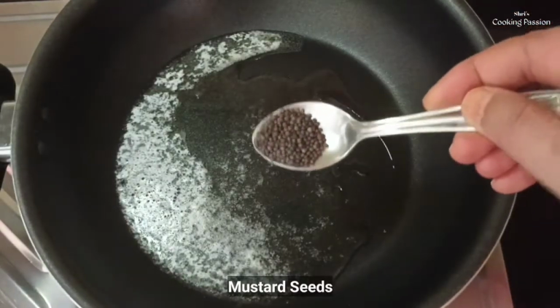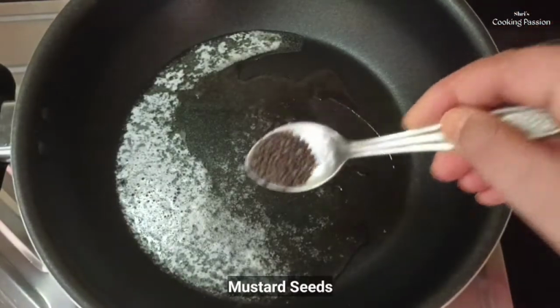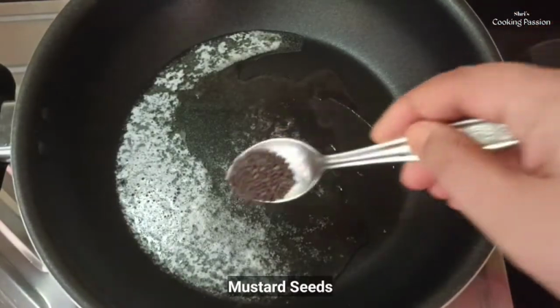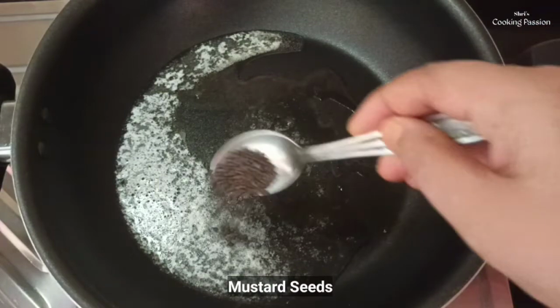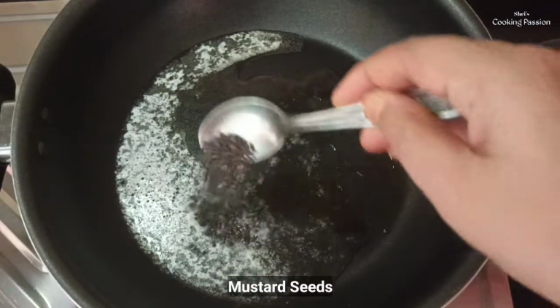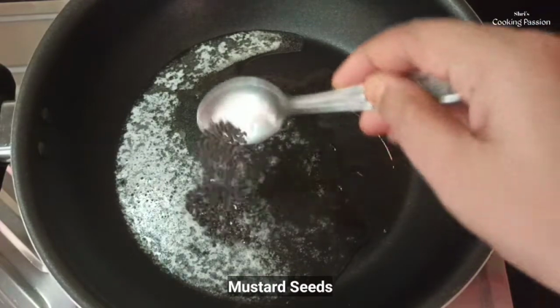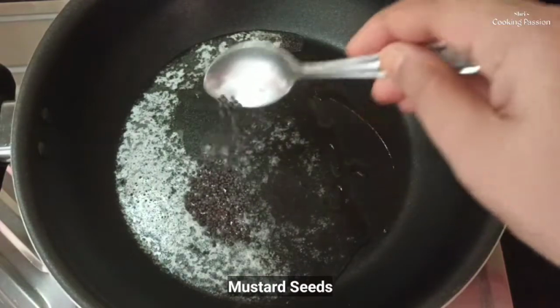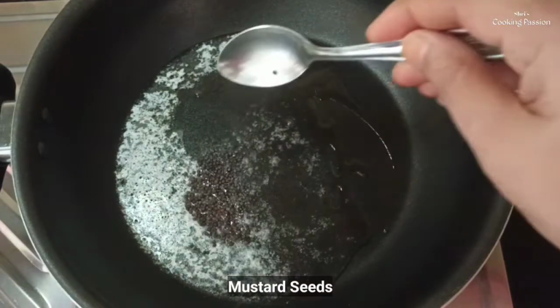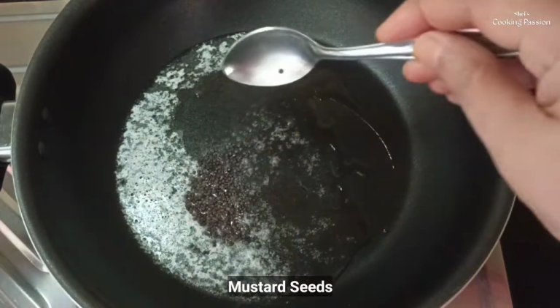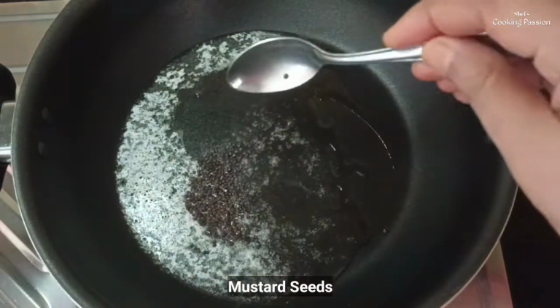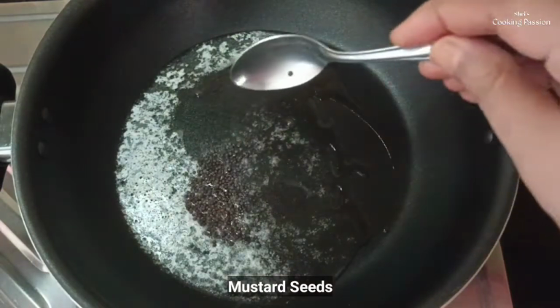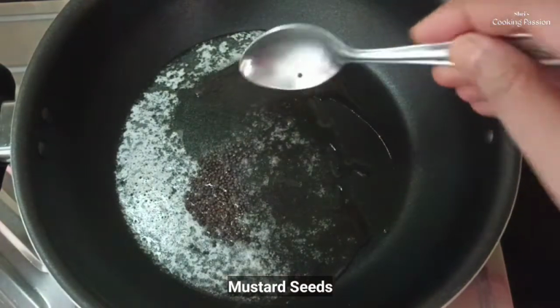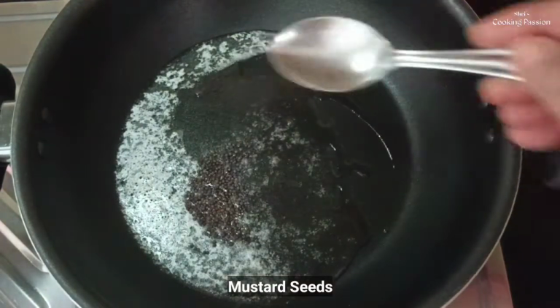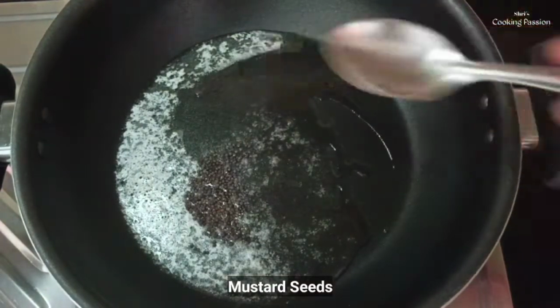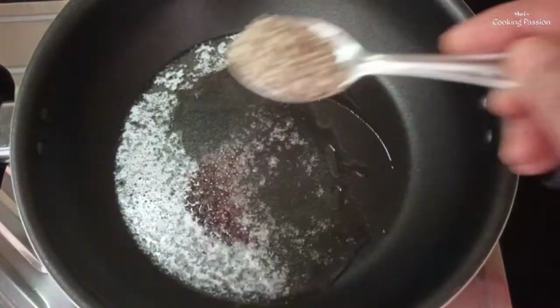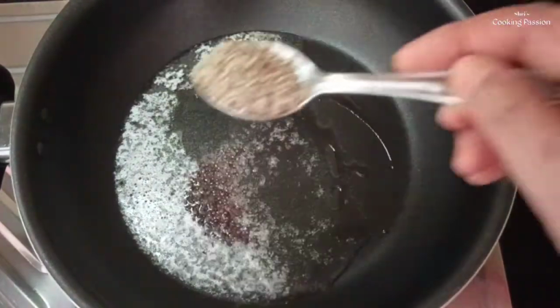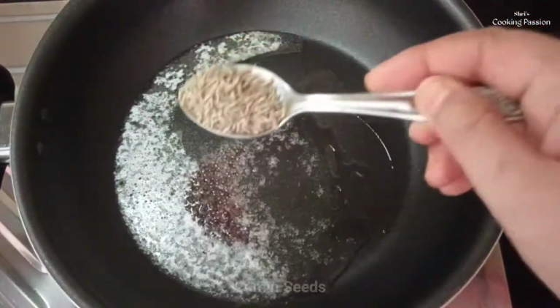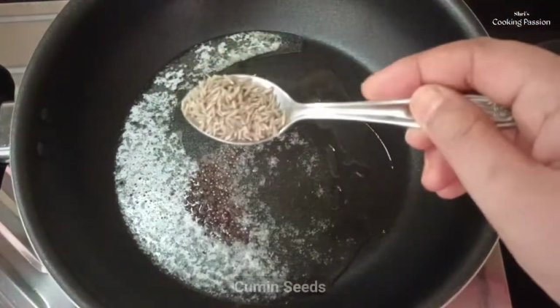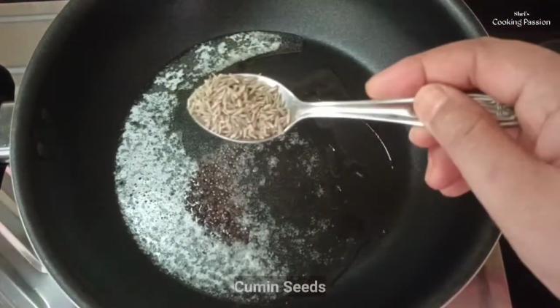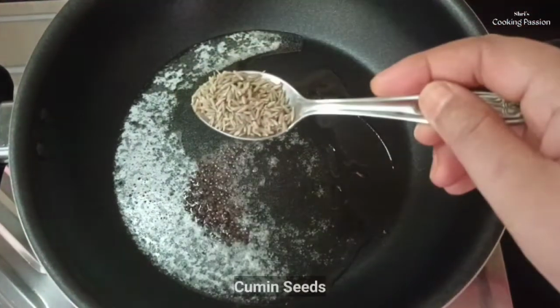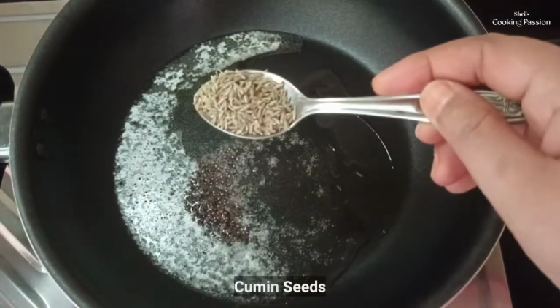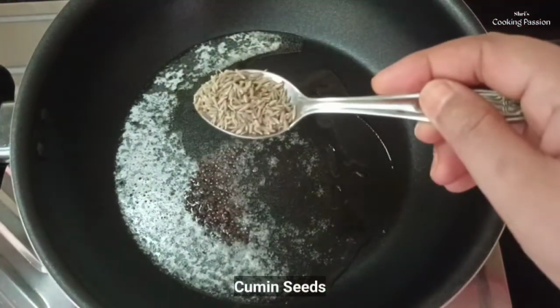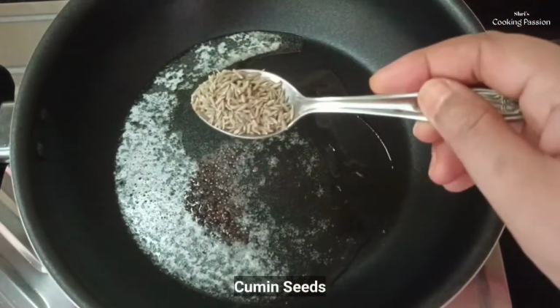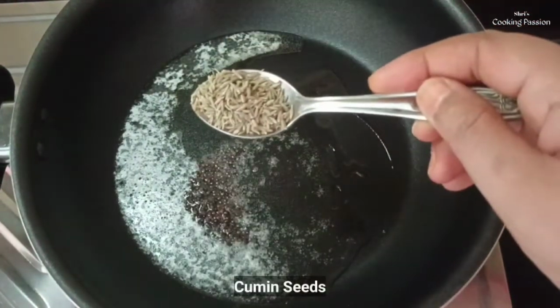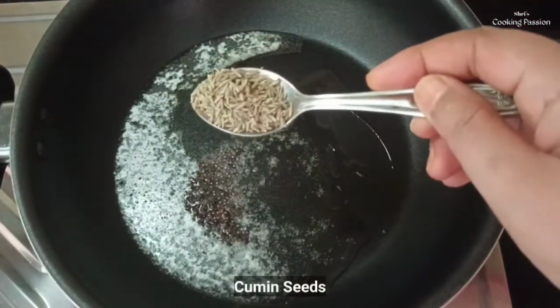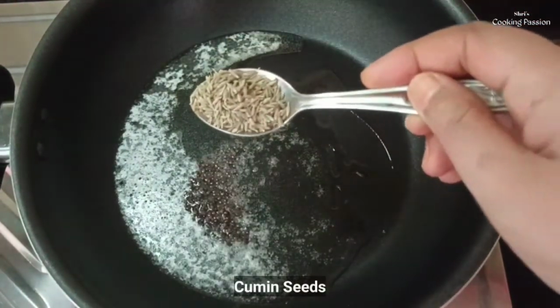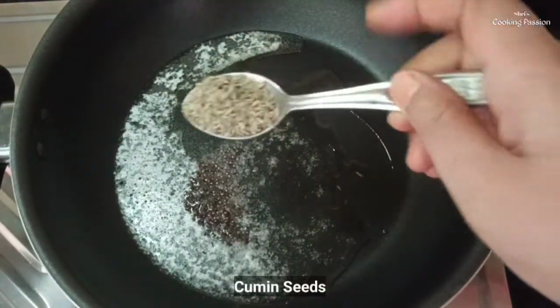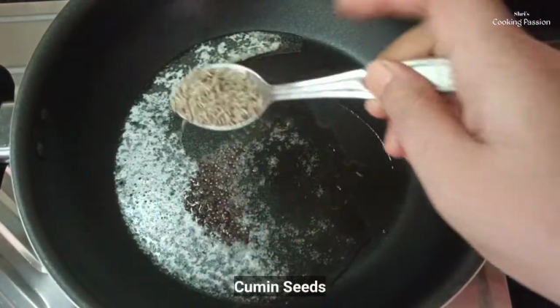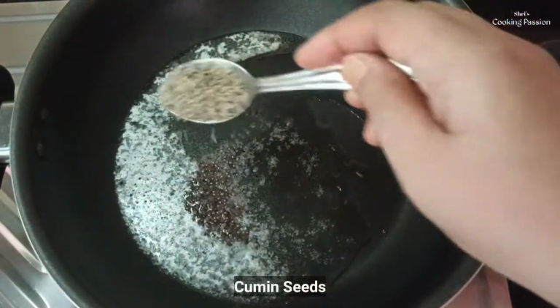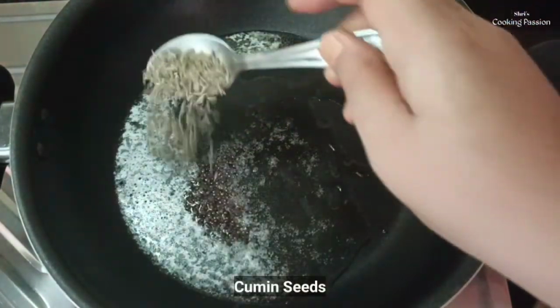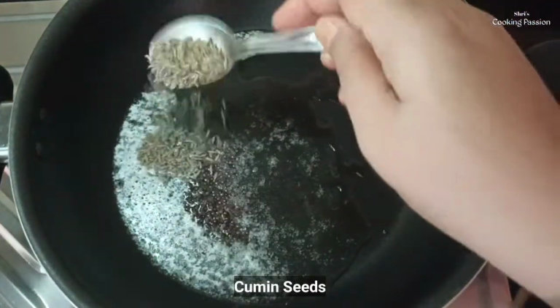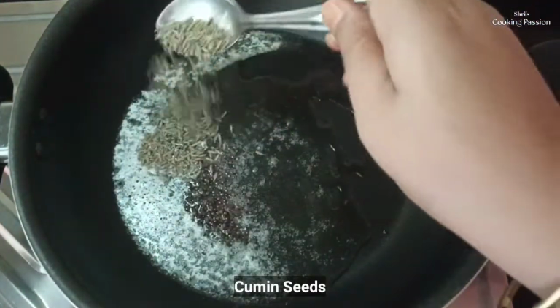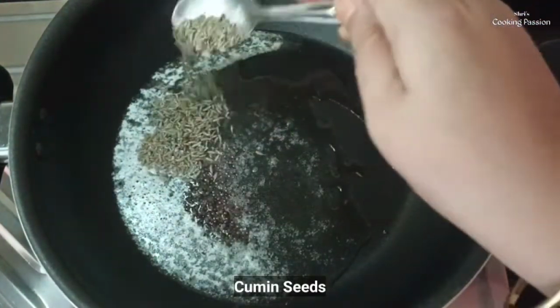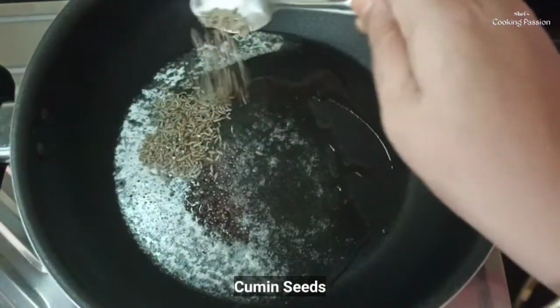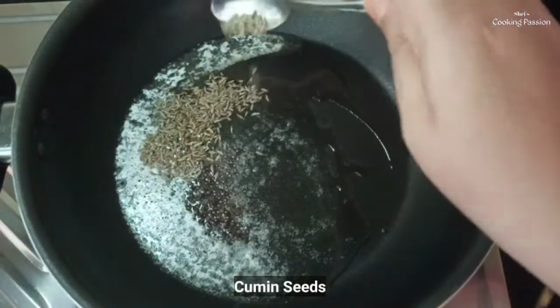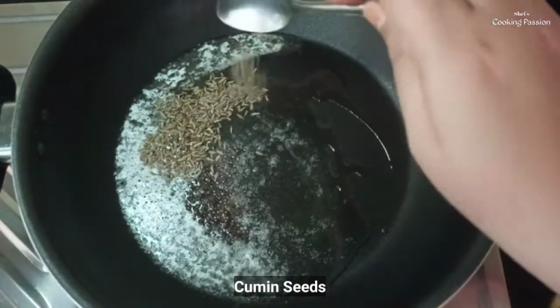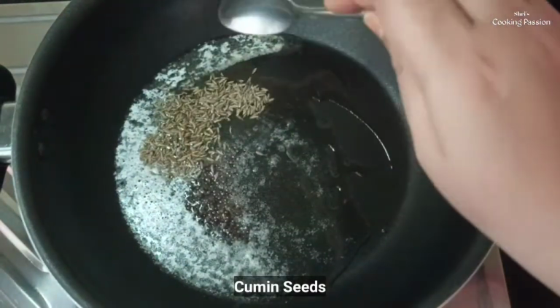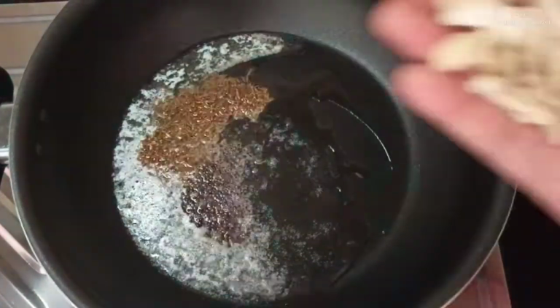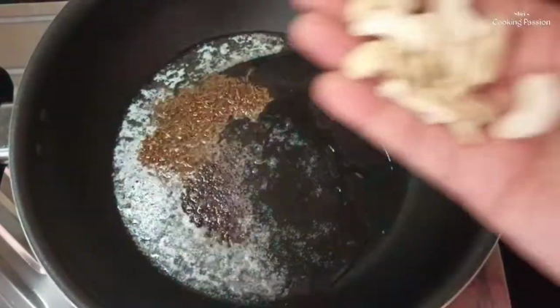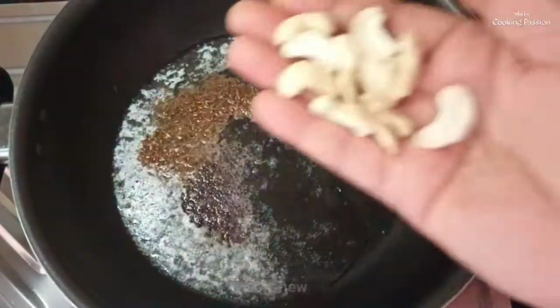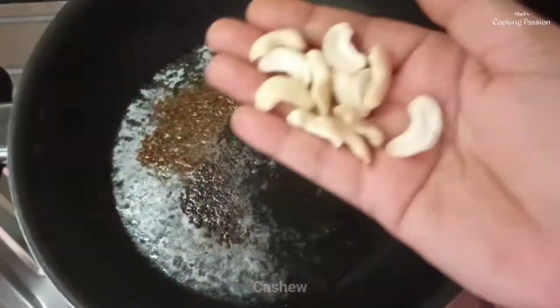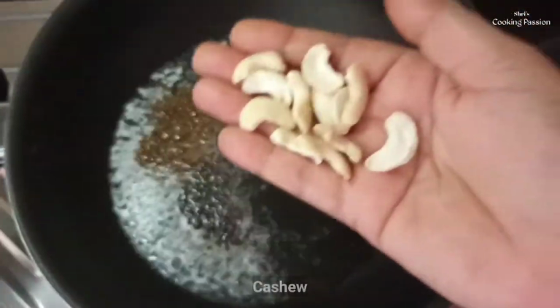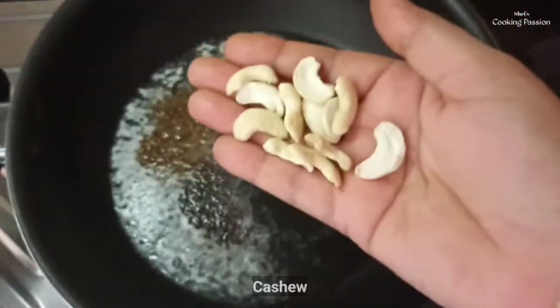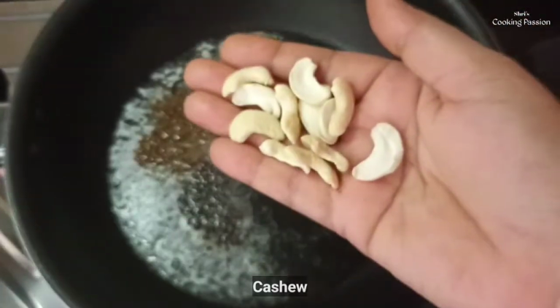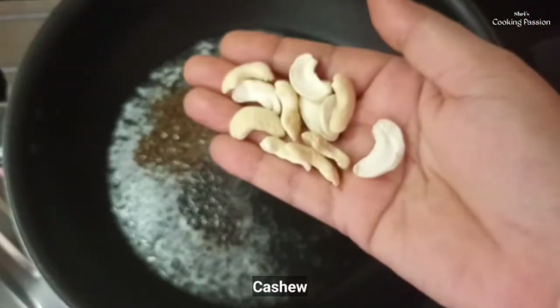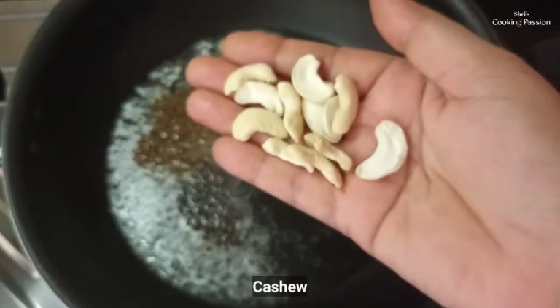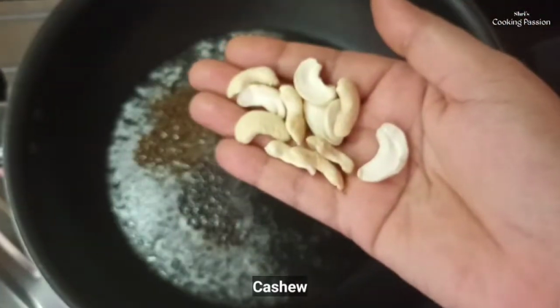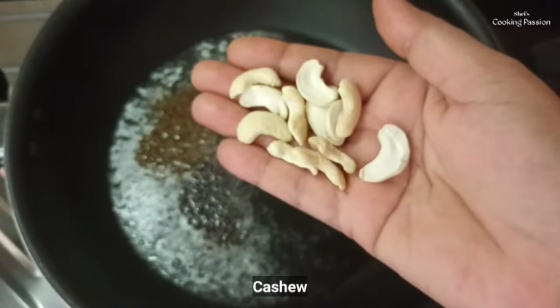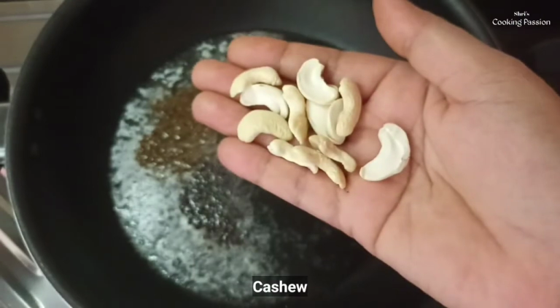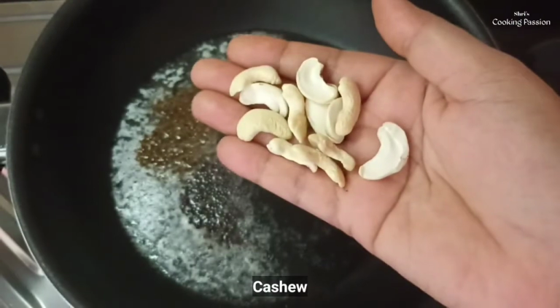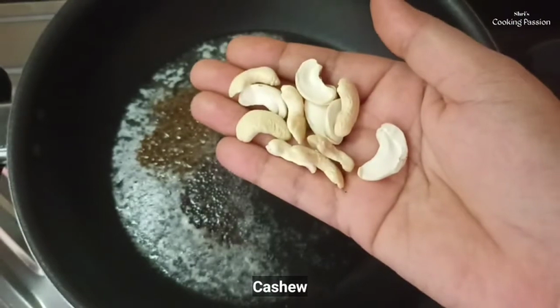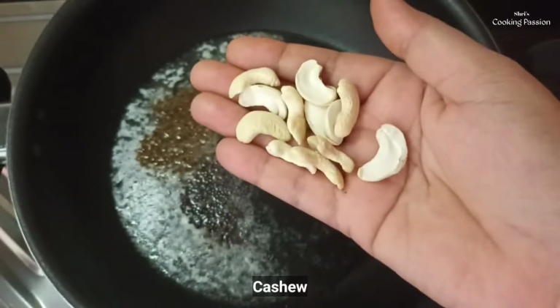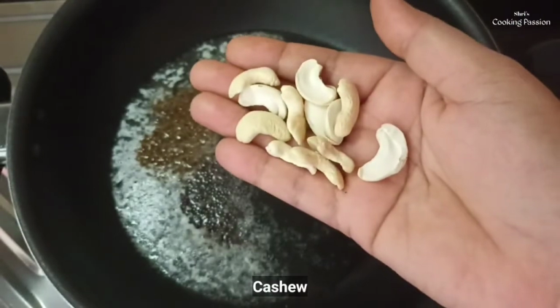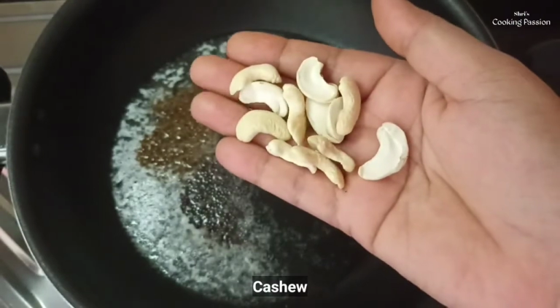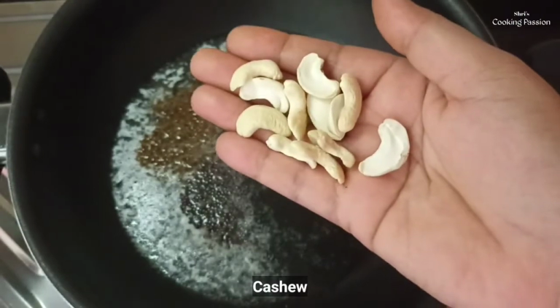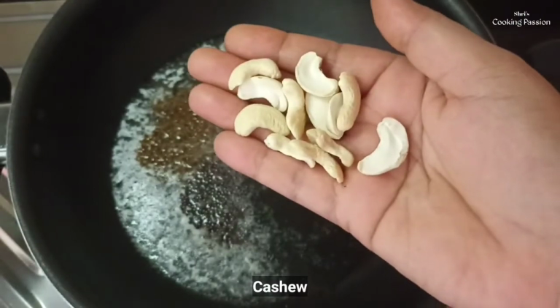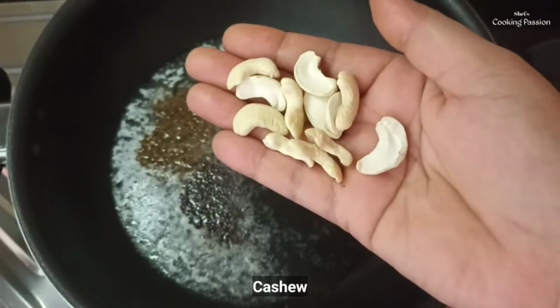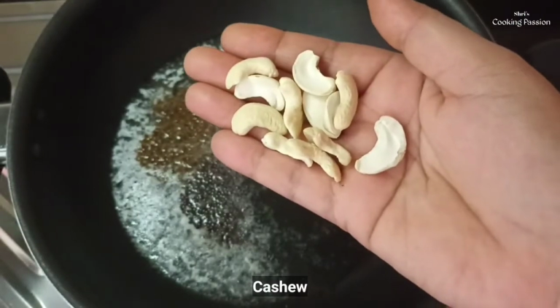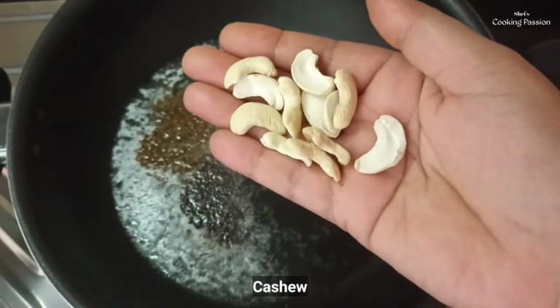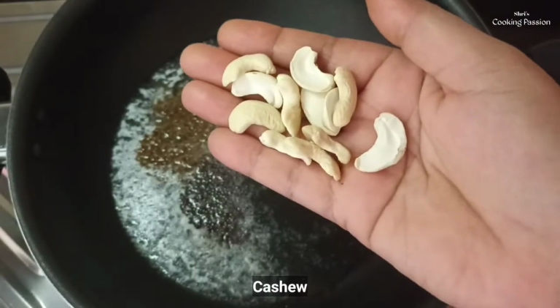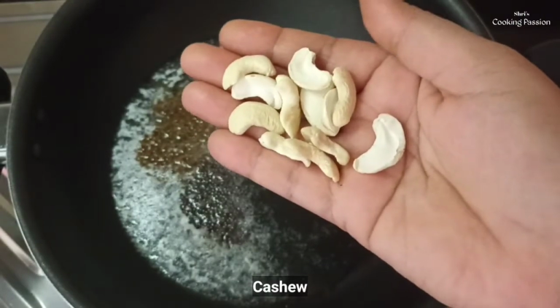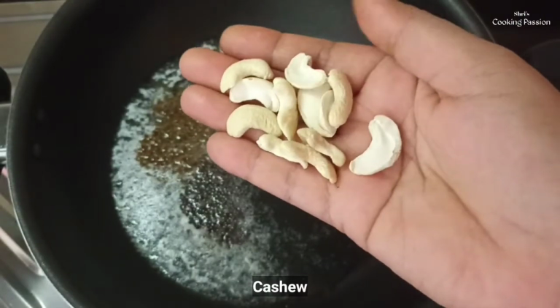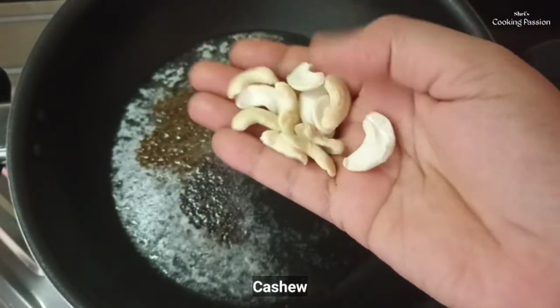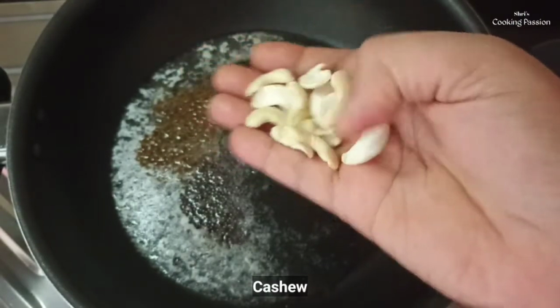Add 1 spoon of shrimp sauce. Add 1 spoon of shrimp sauce, or about half a spoon of shrimp sauce.